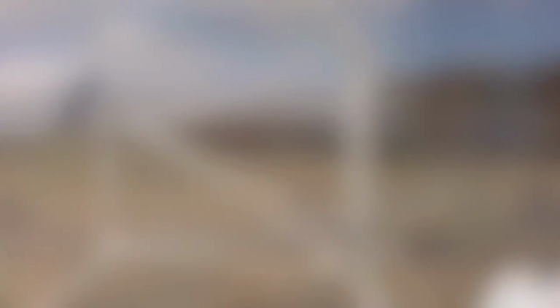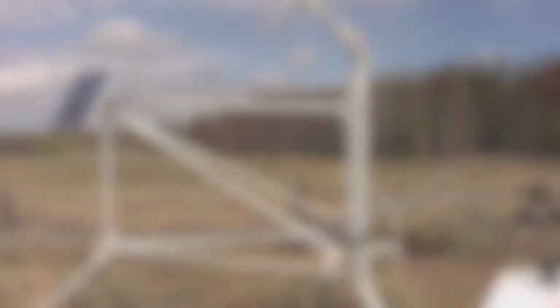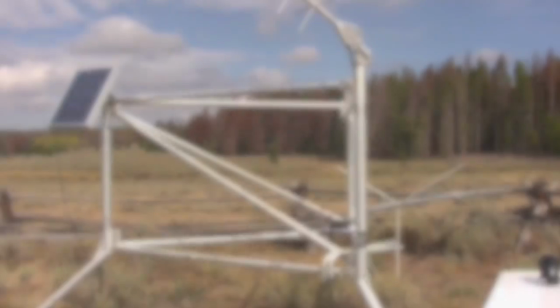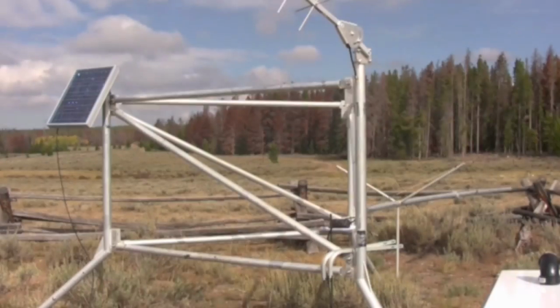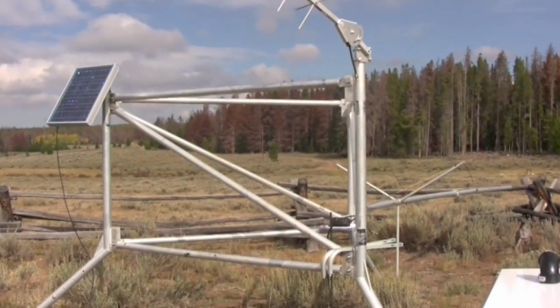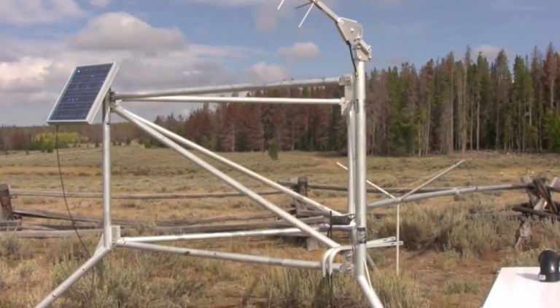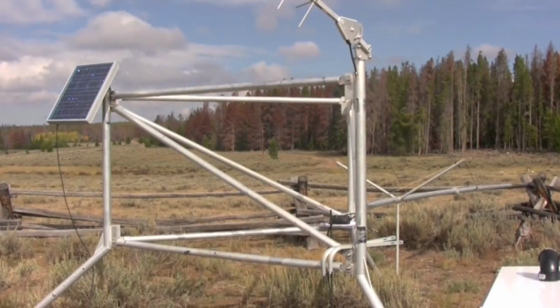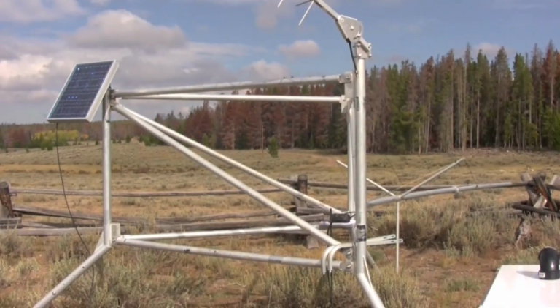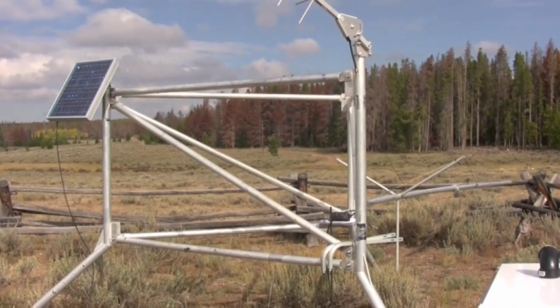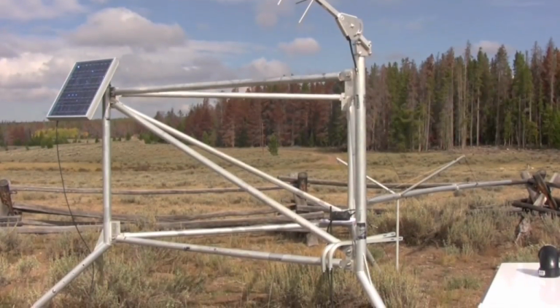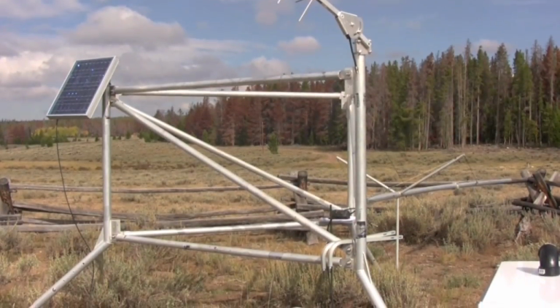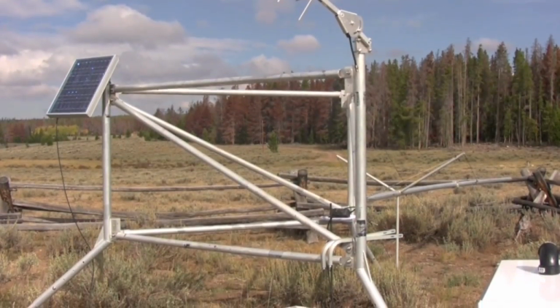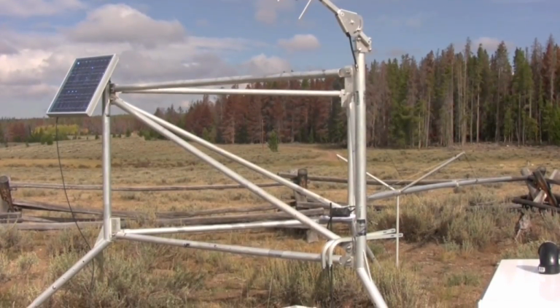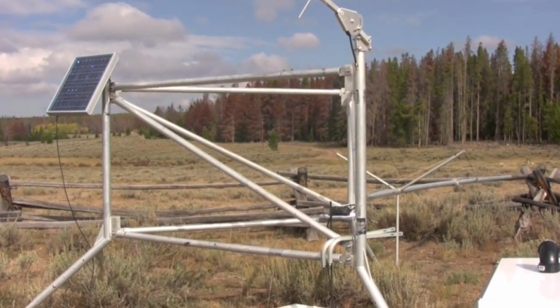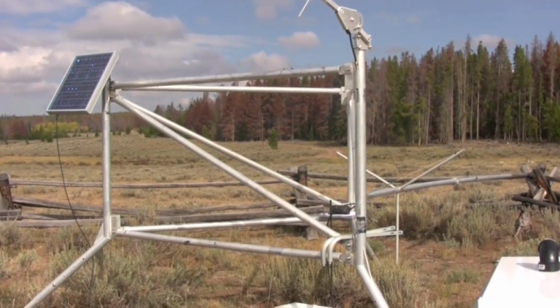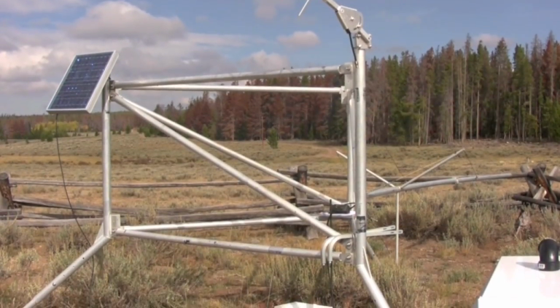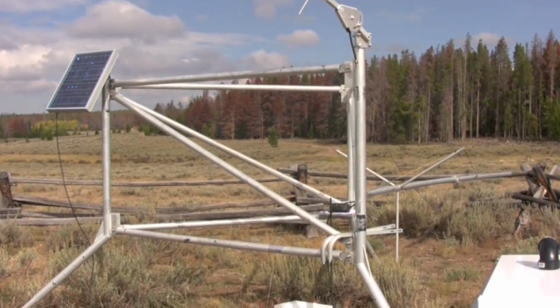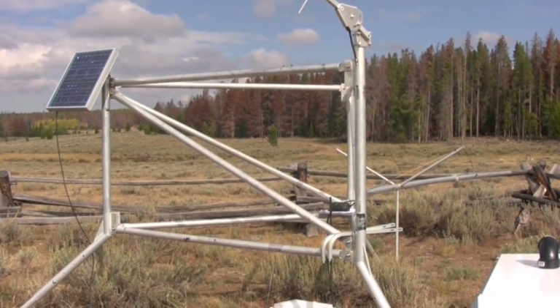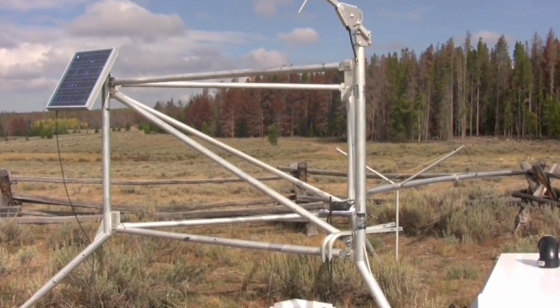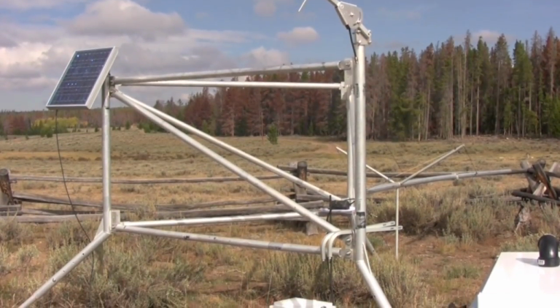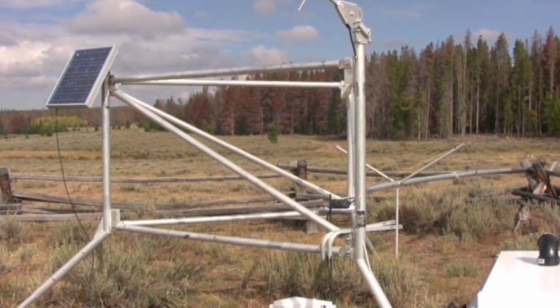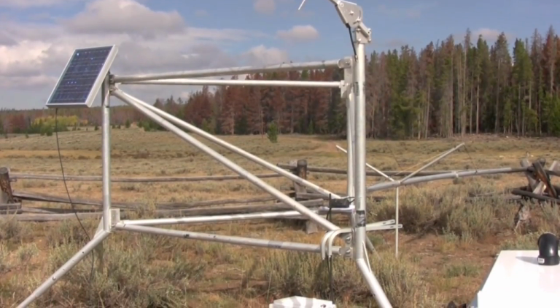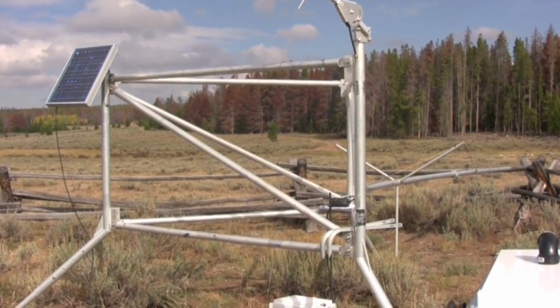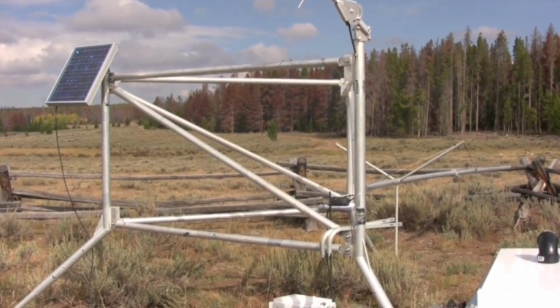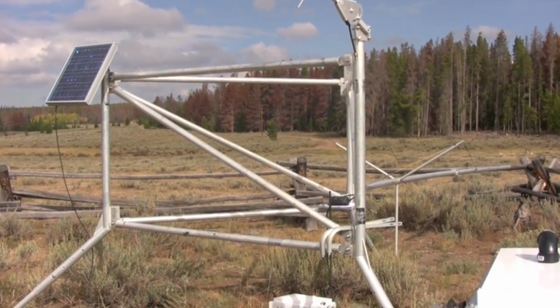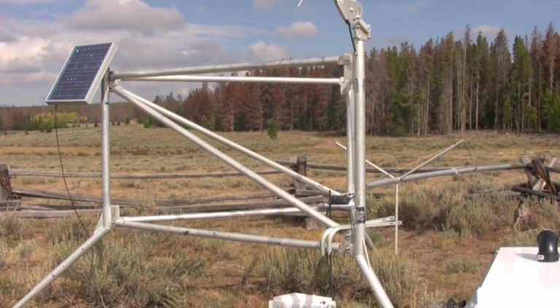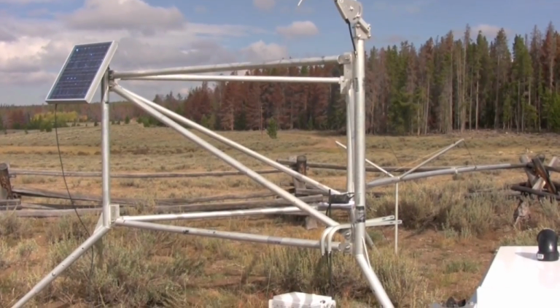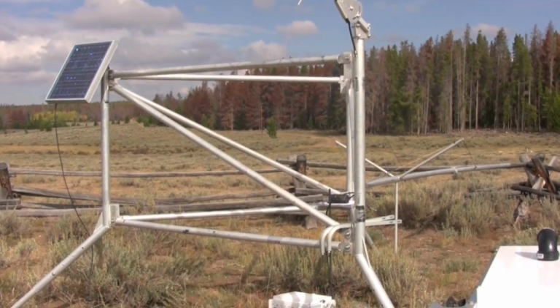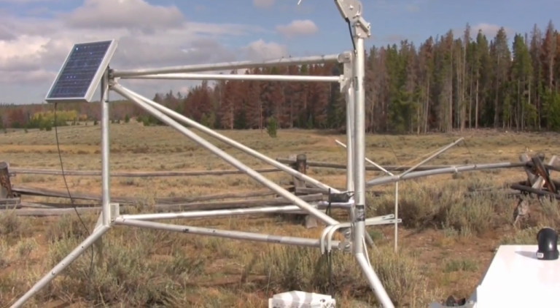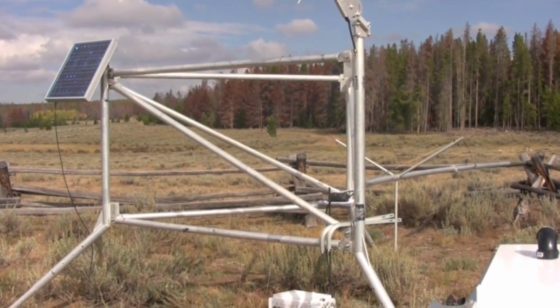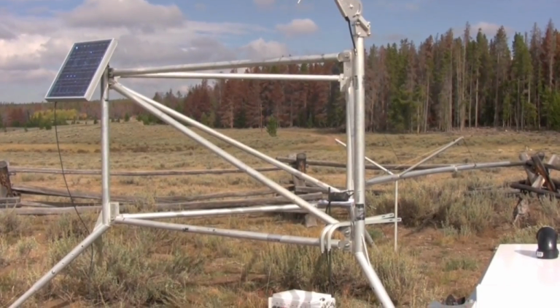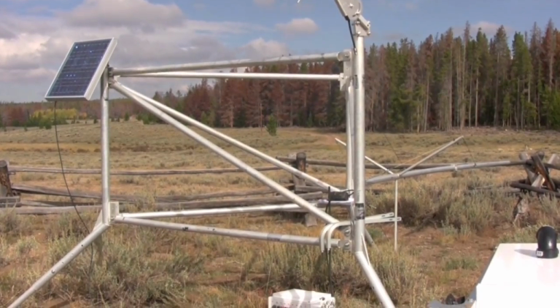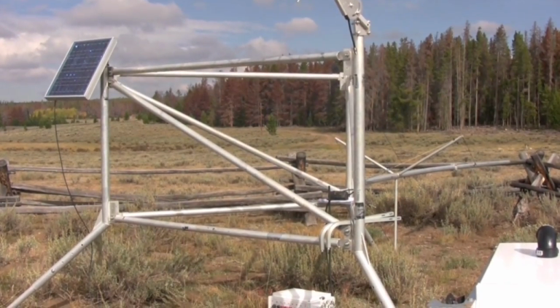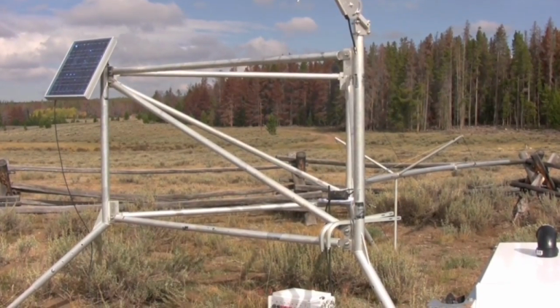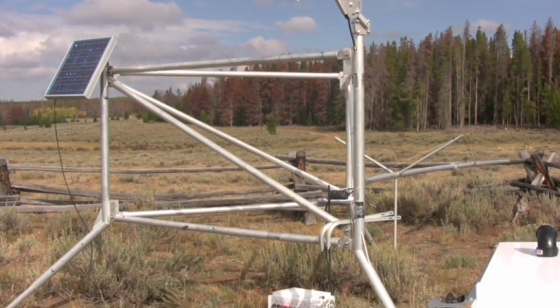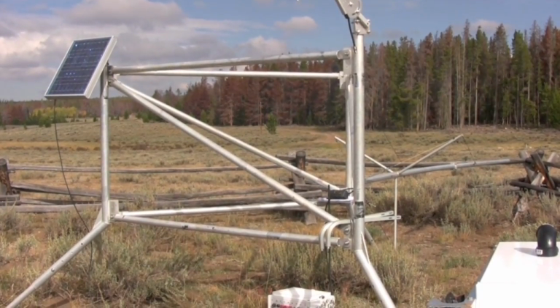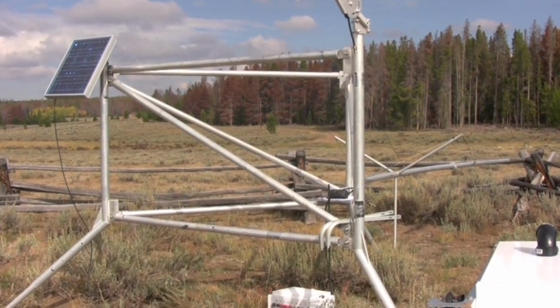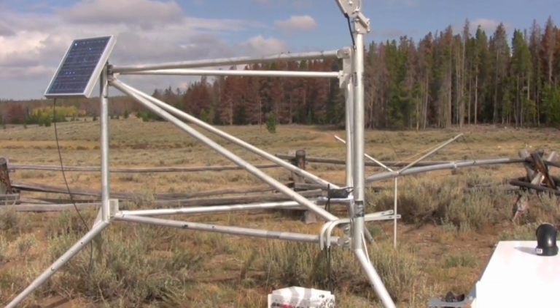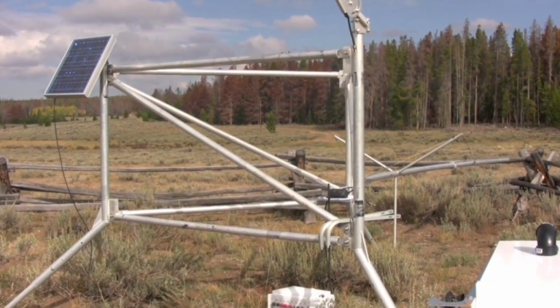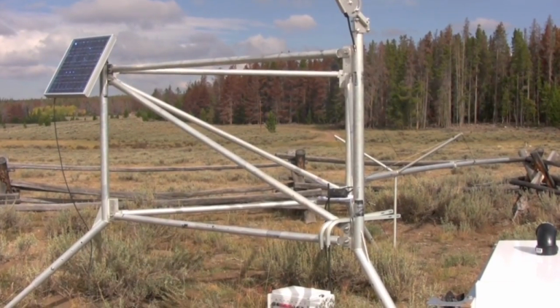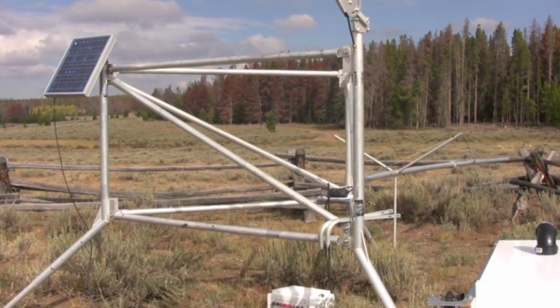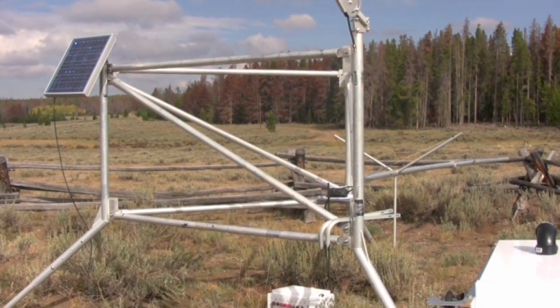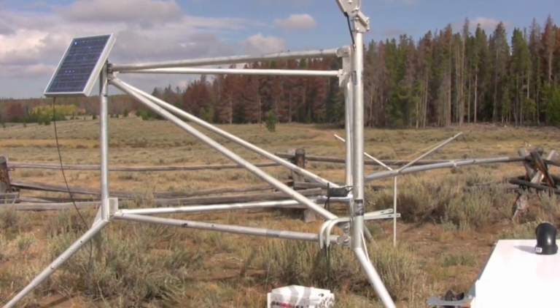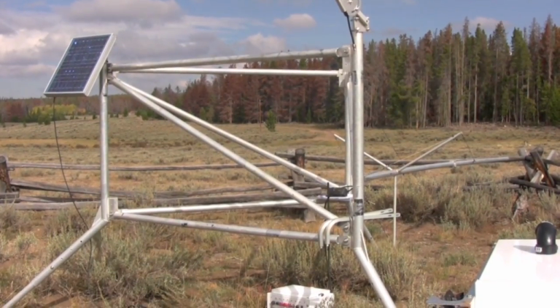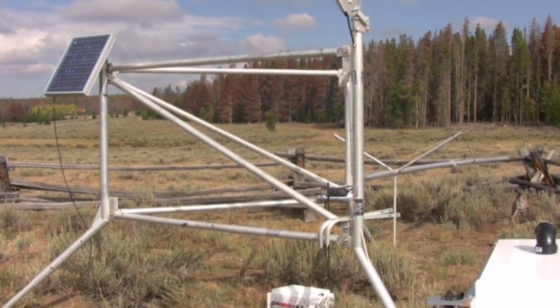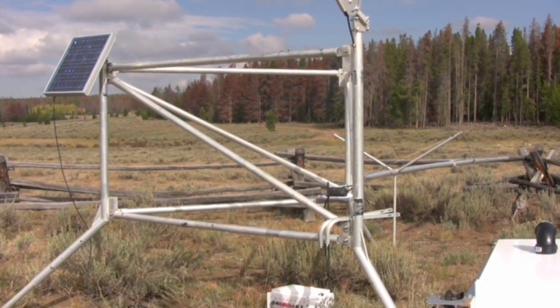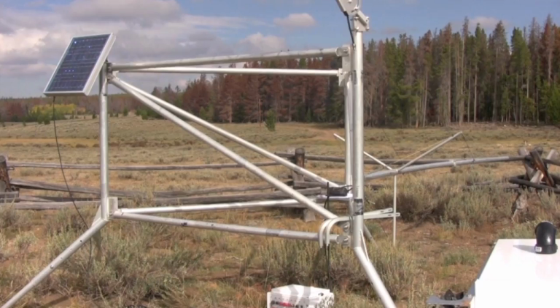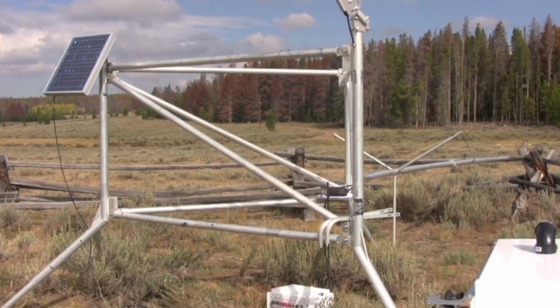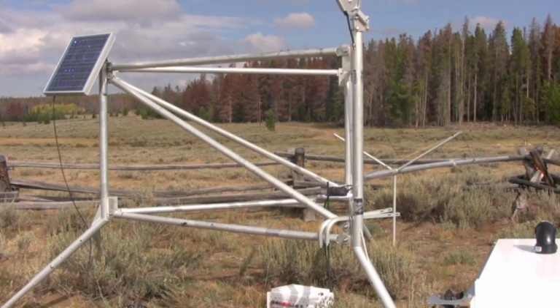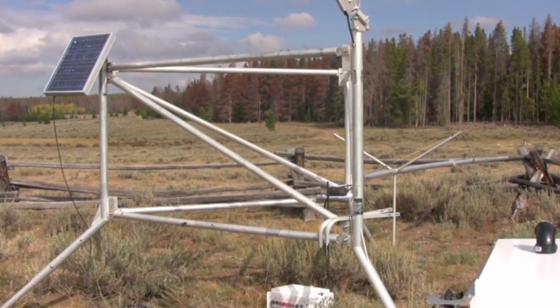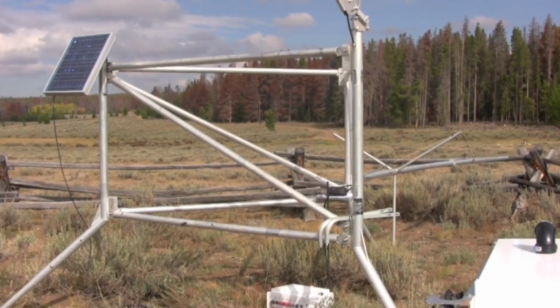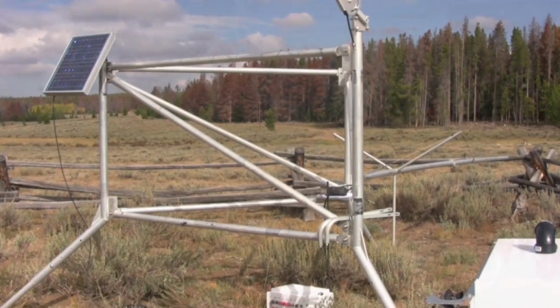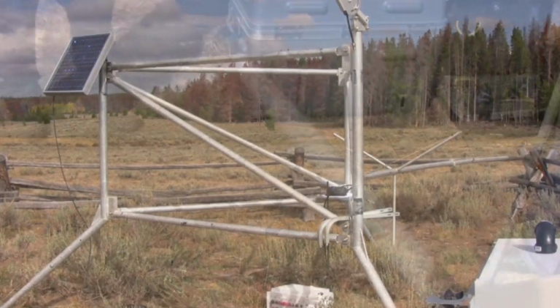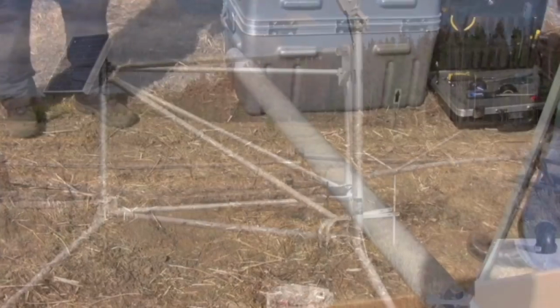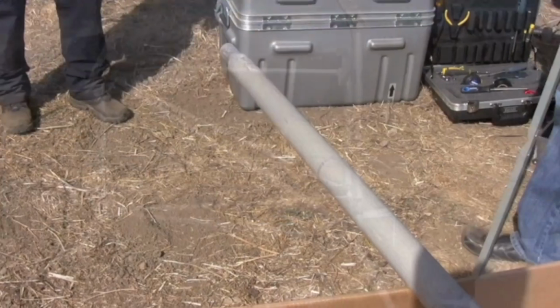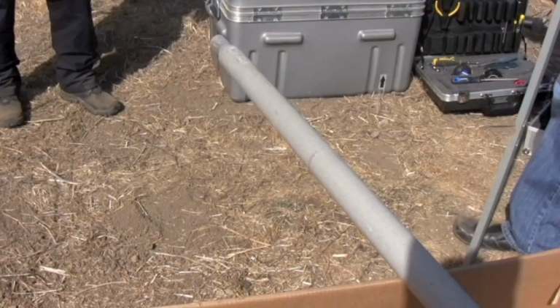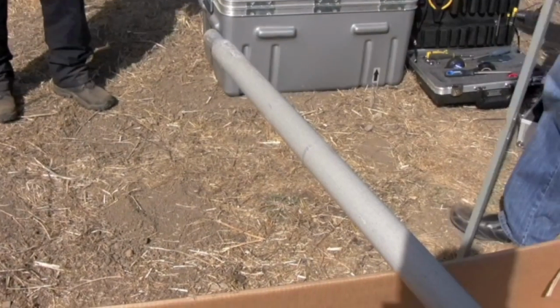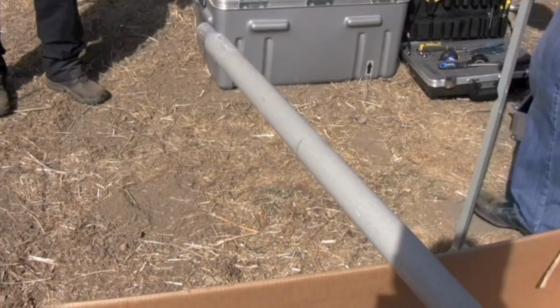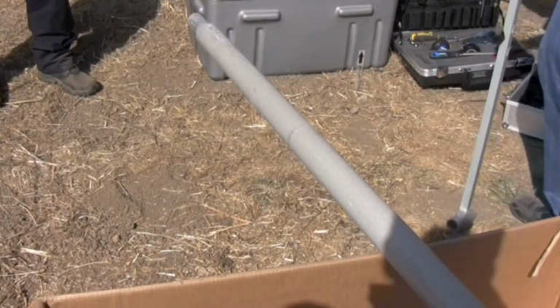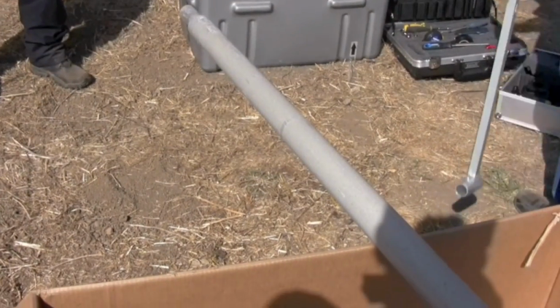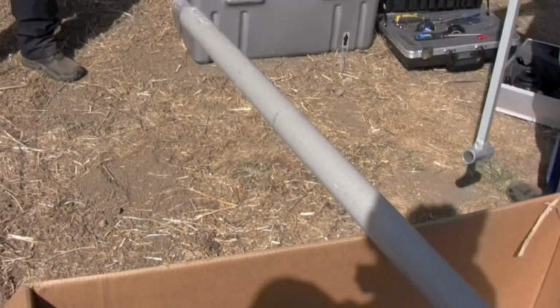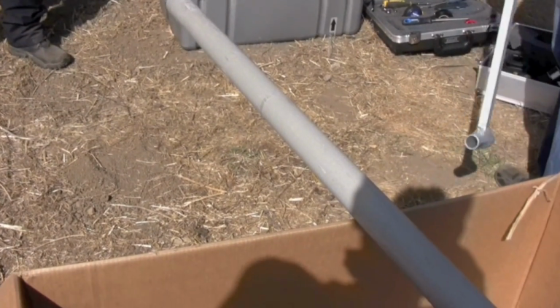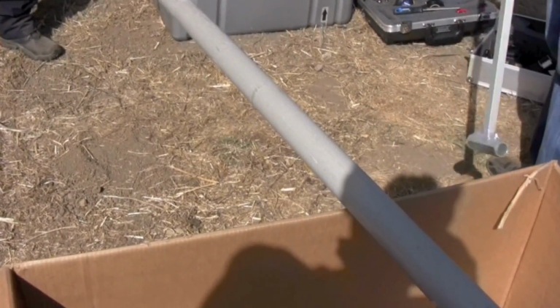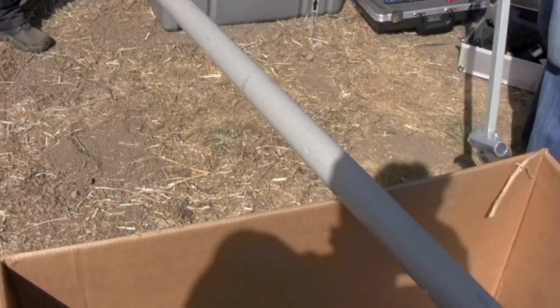Congratulations! At this point you should have a naked tower ready to be upgraded with a full set of FTS equipment.